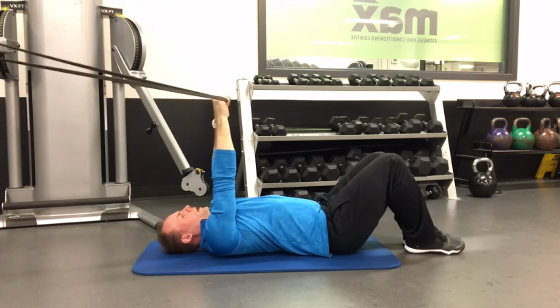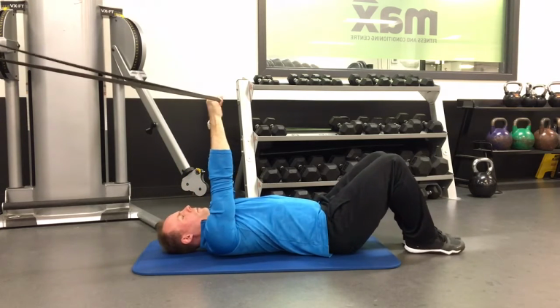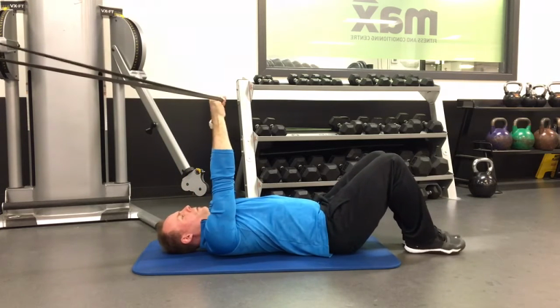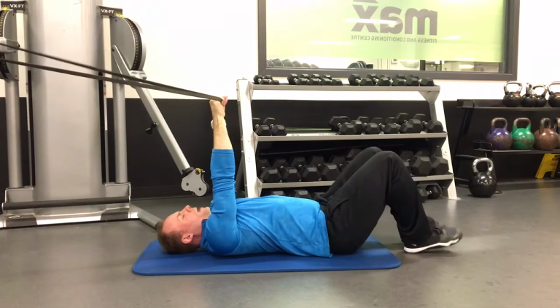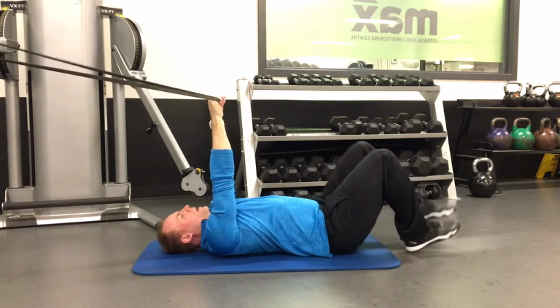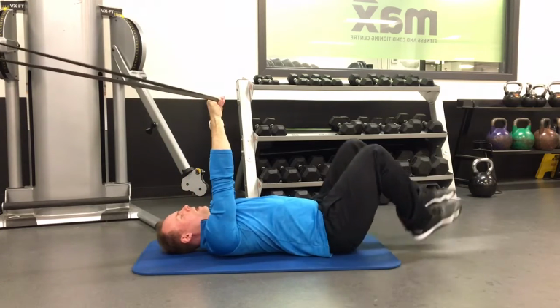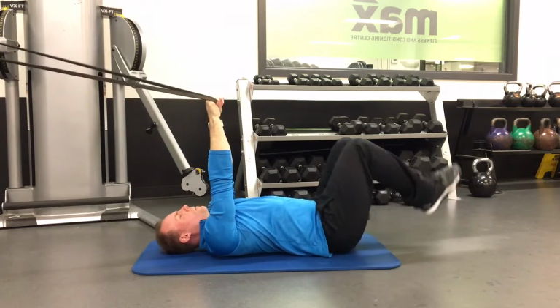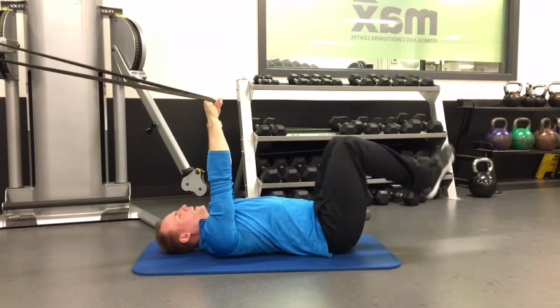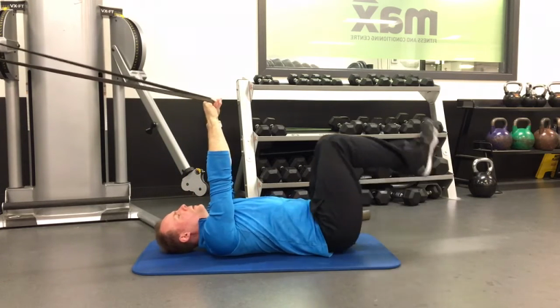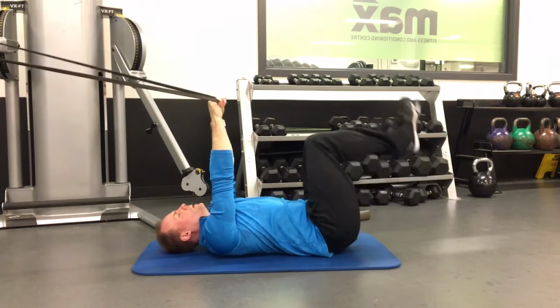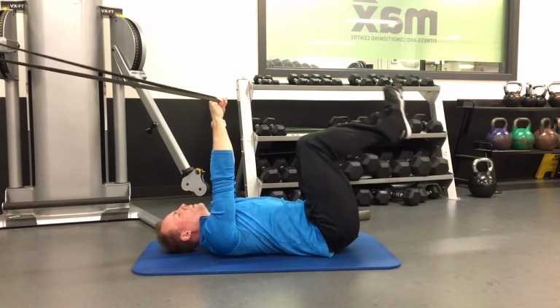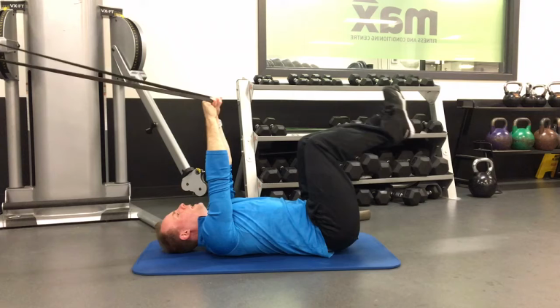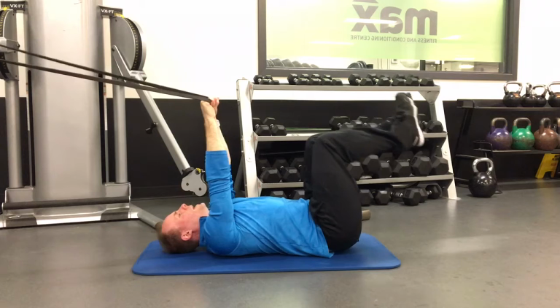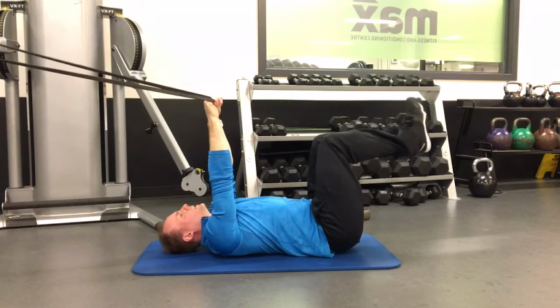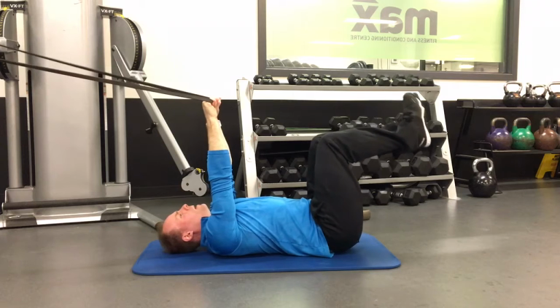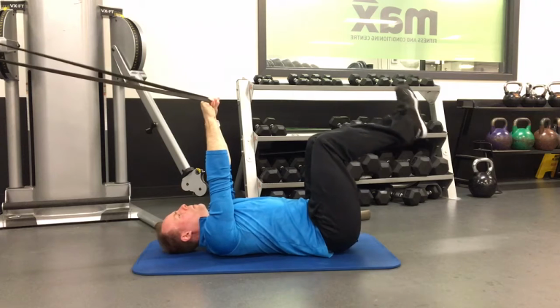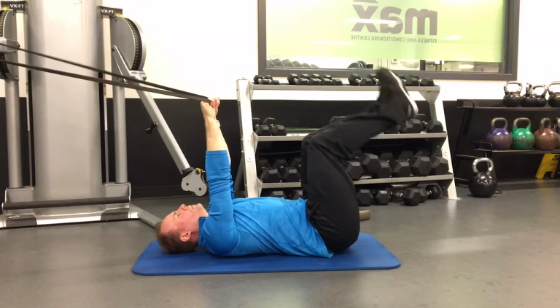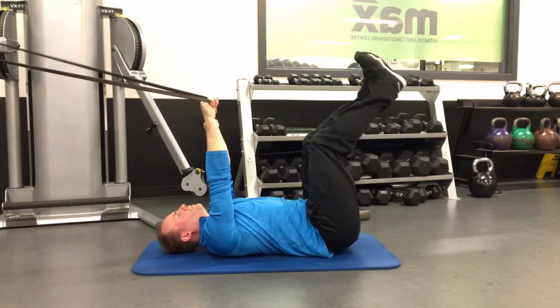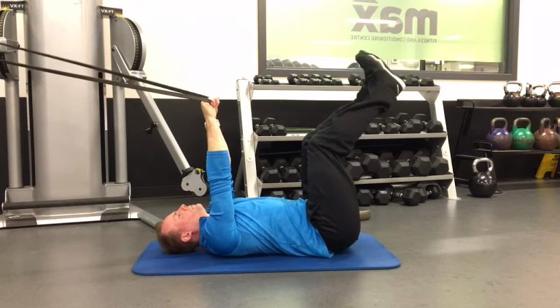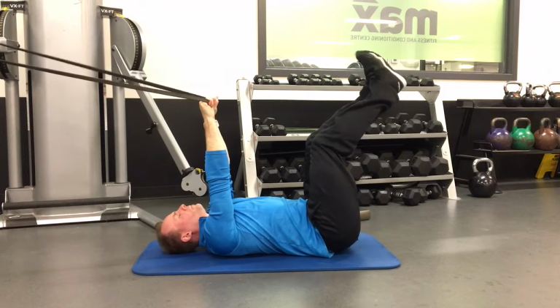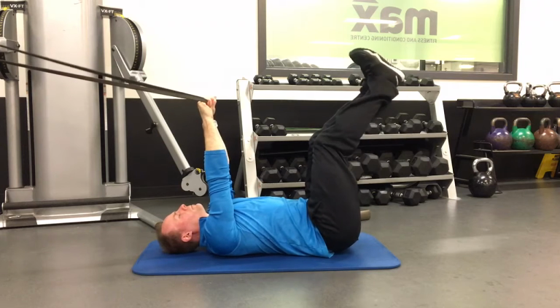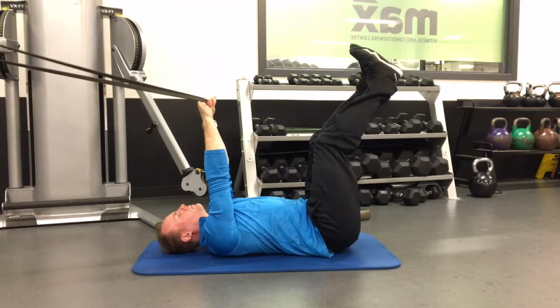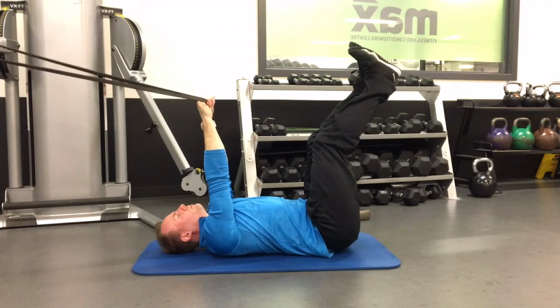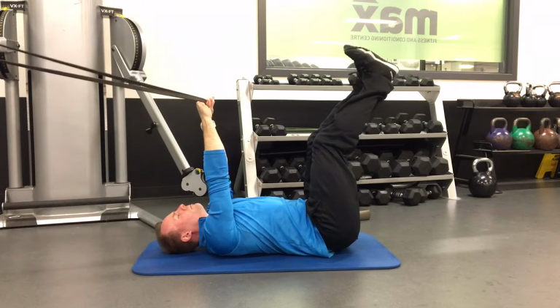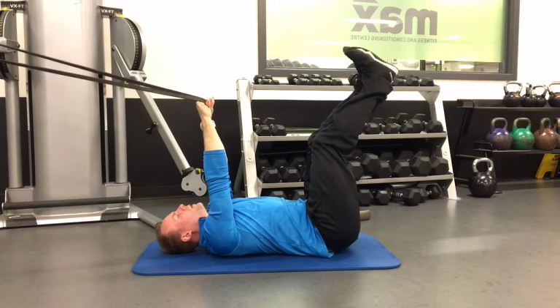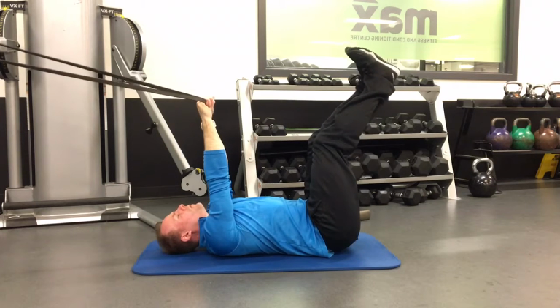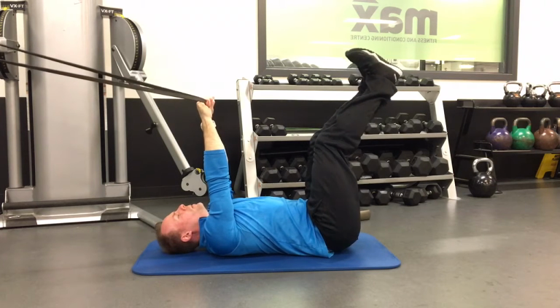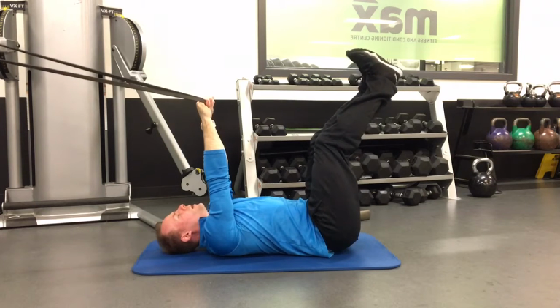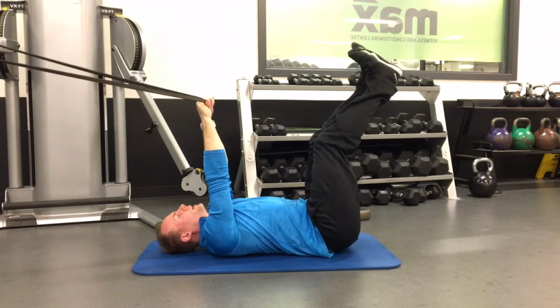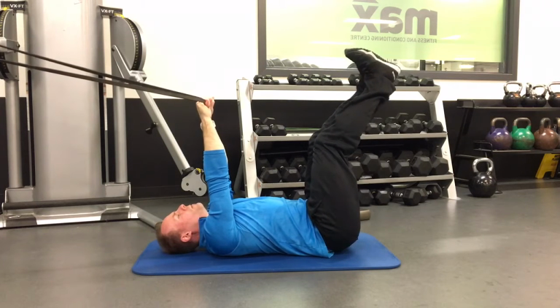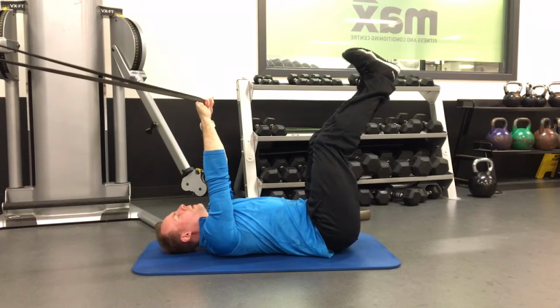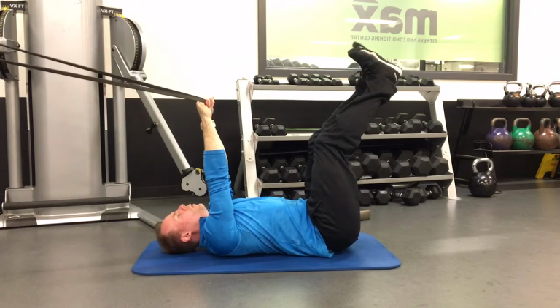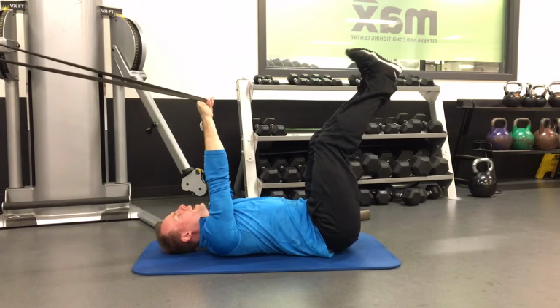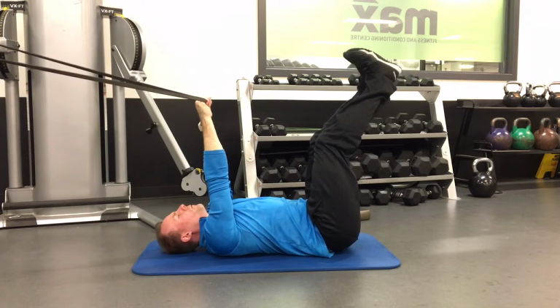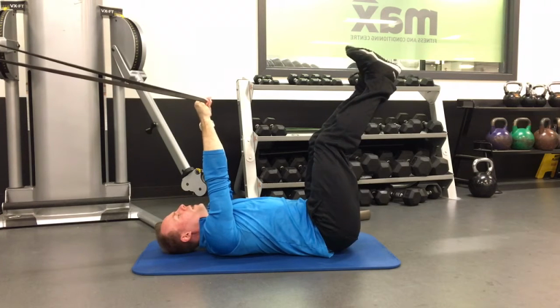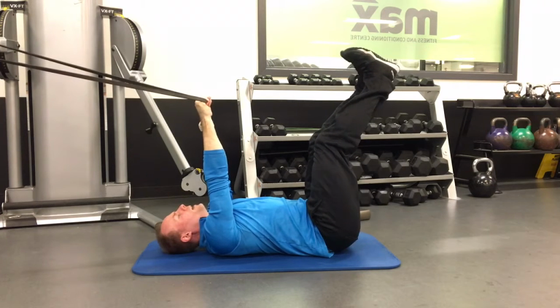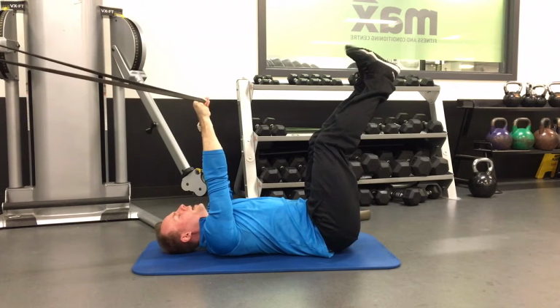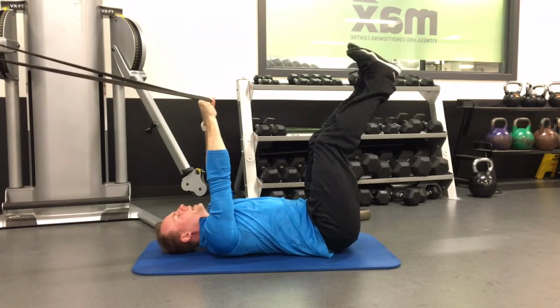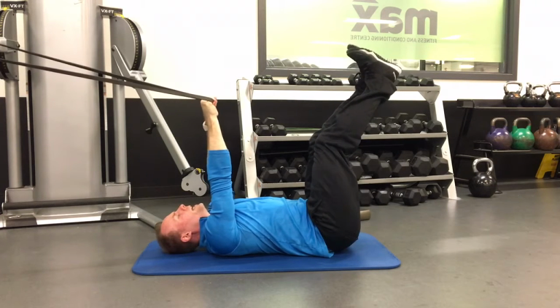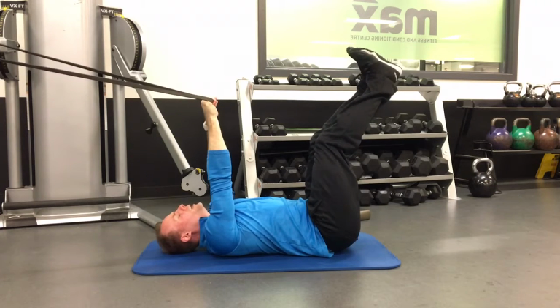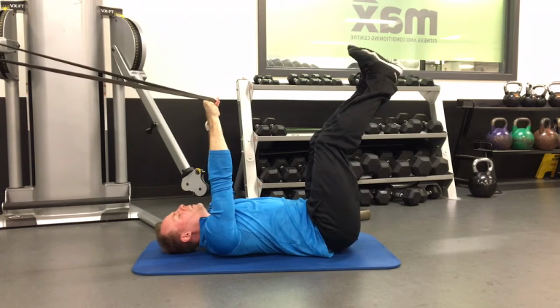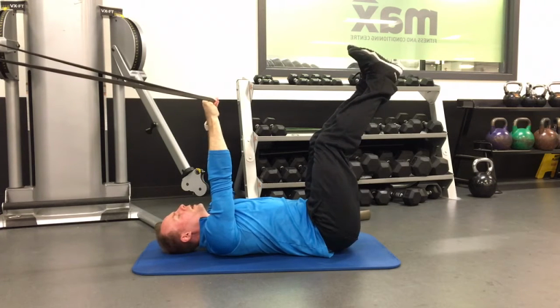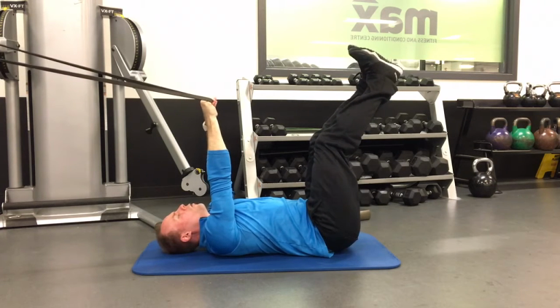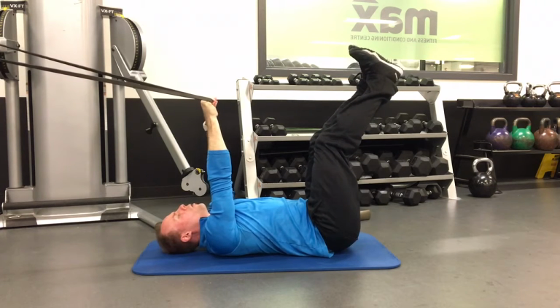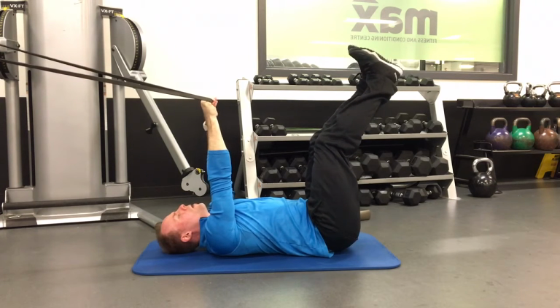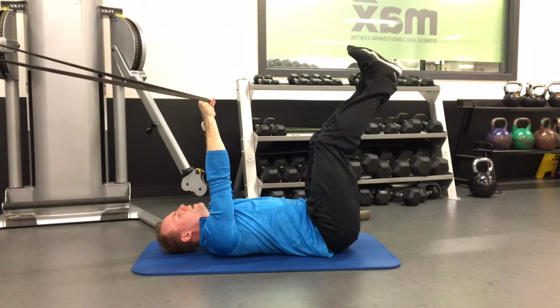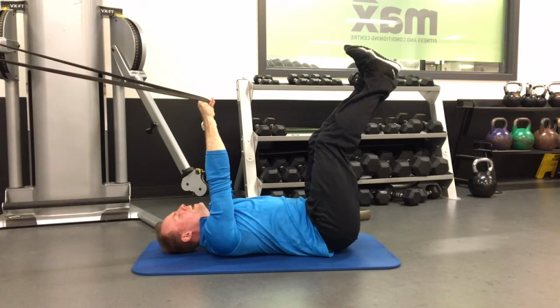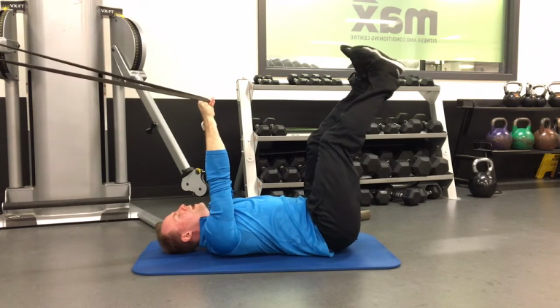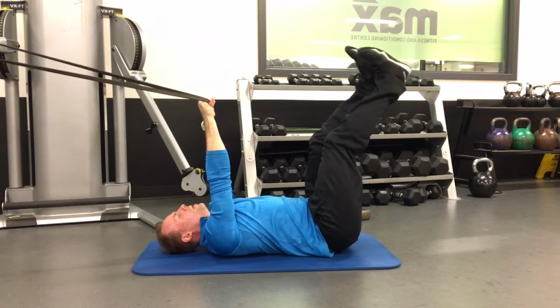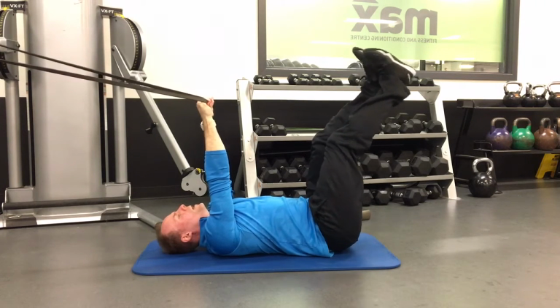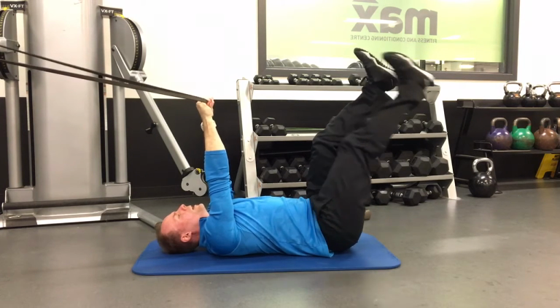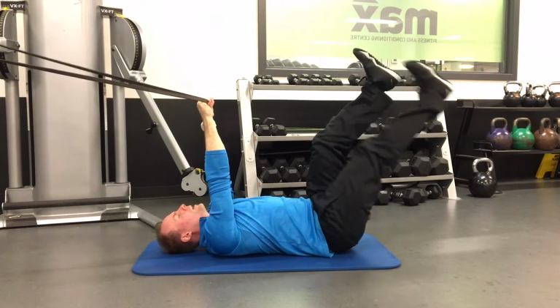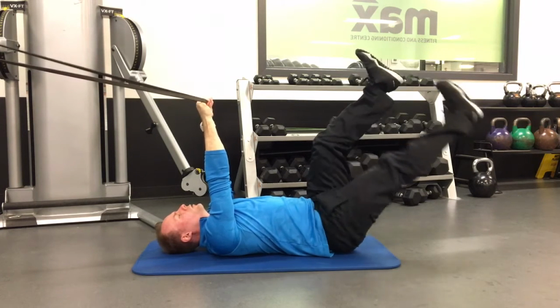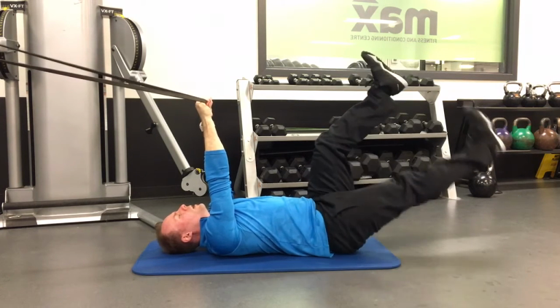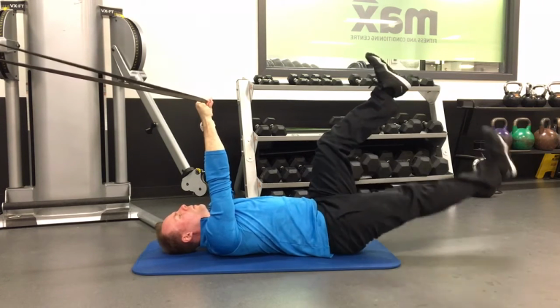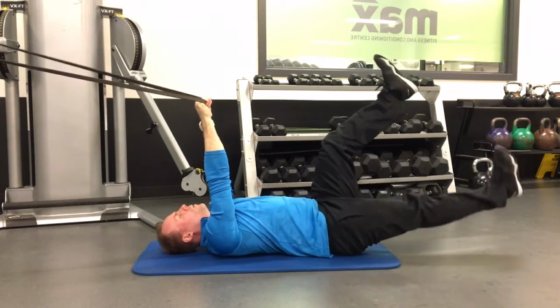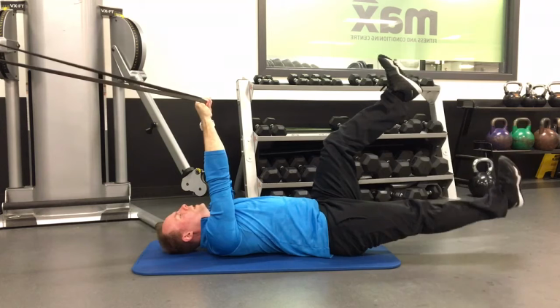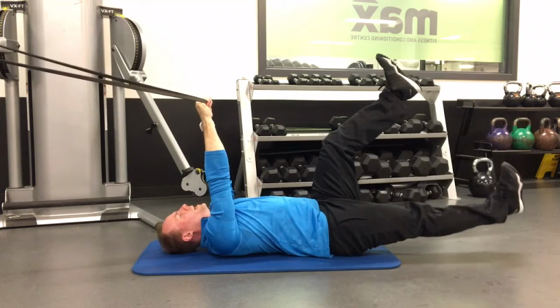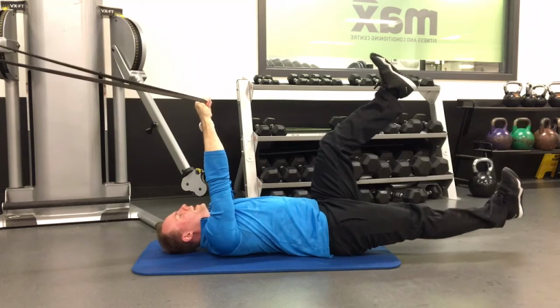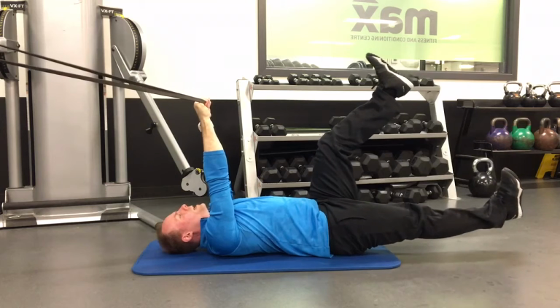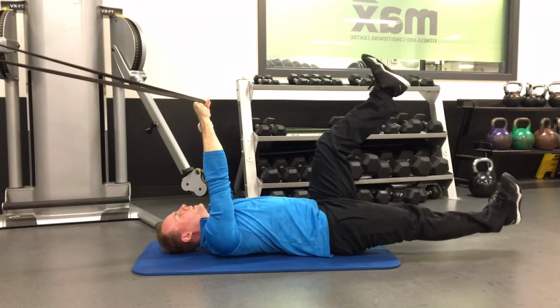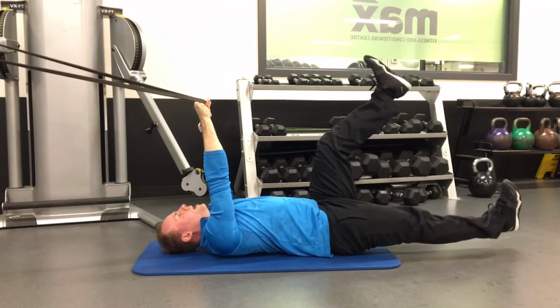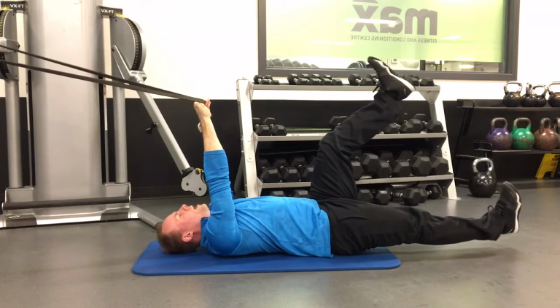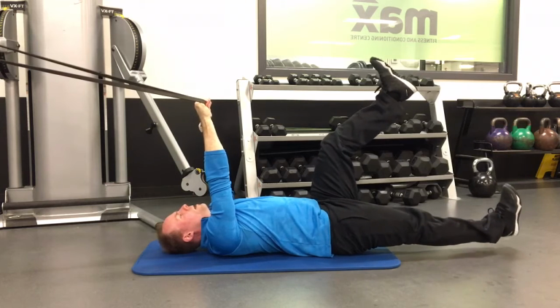Once I have the band up, I'm going to bring my legs up. From there I keep my low back flat, I engage my core, and then I'm going to drop one leg at a time.